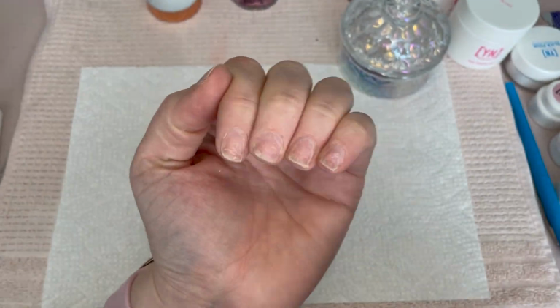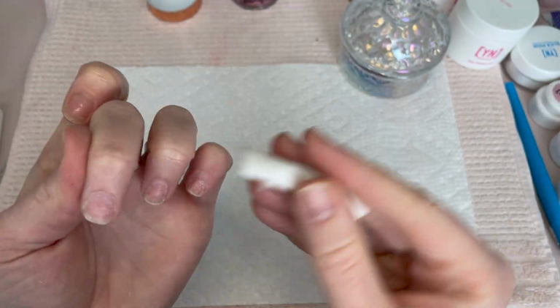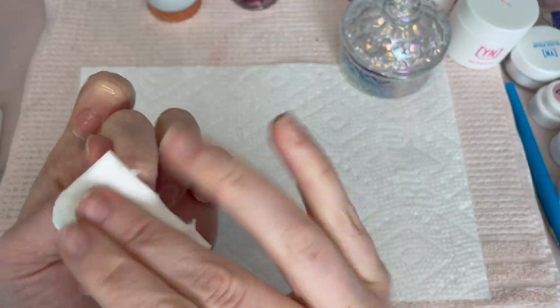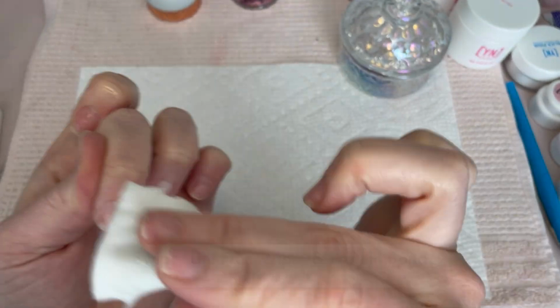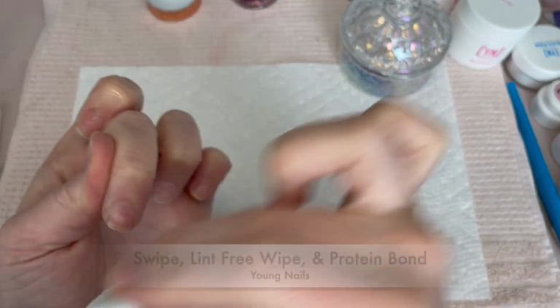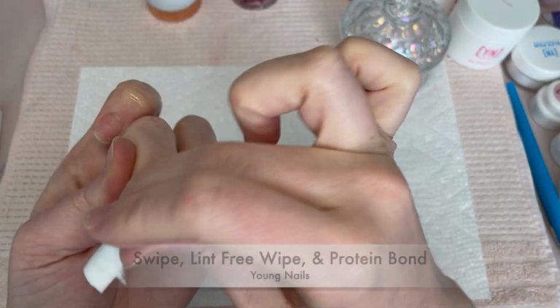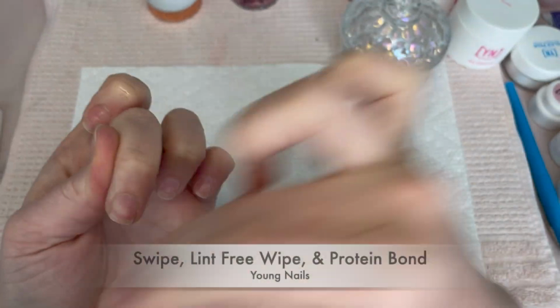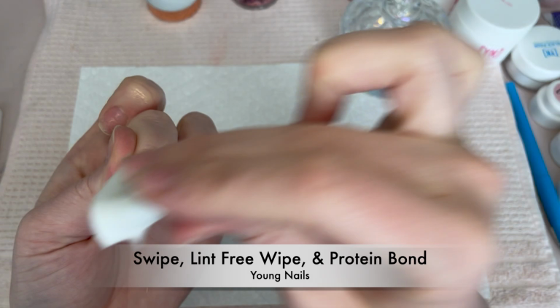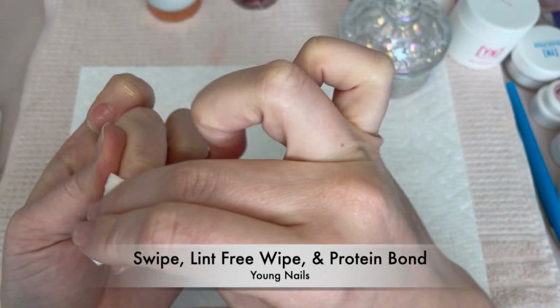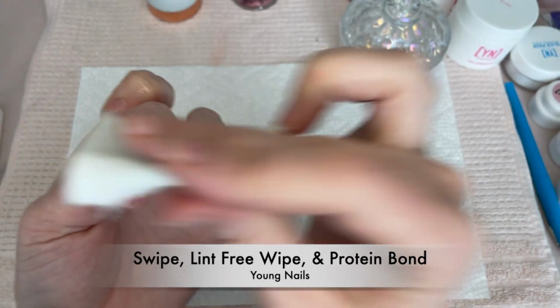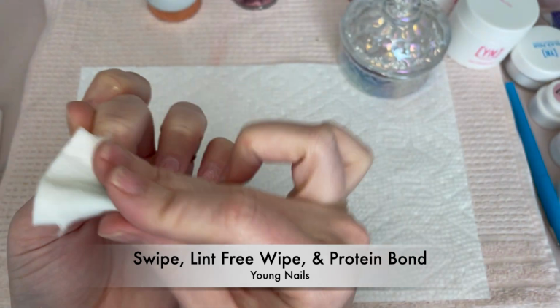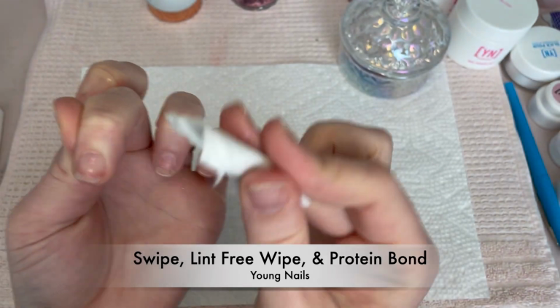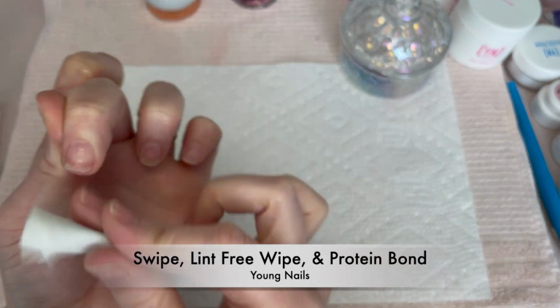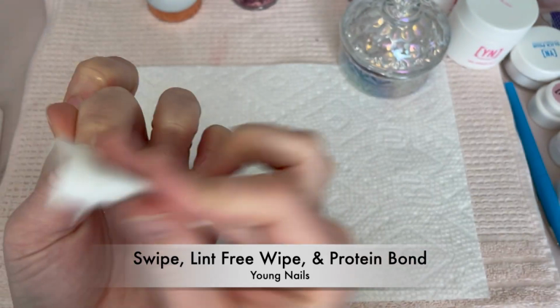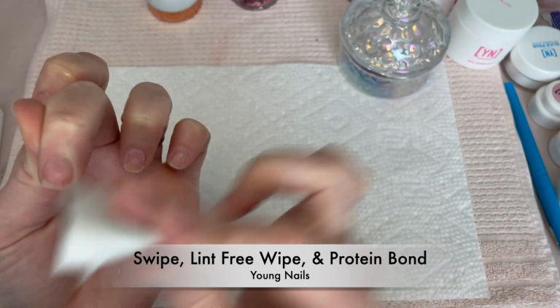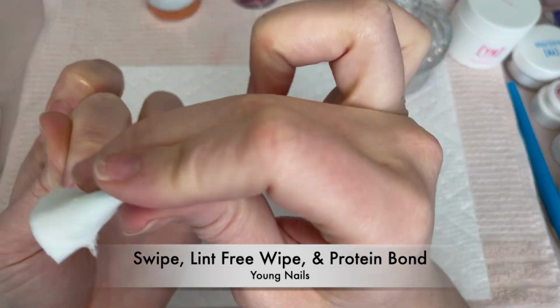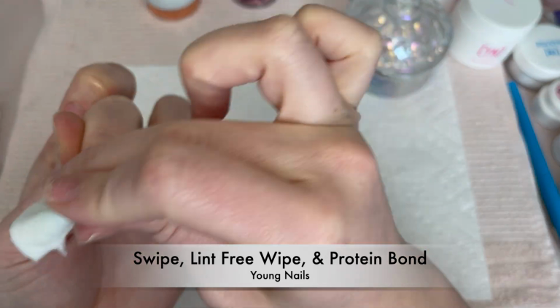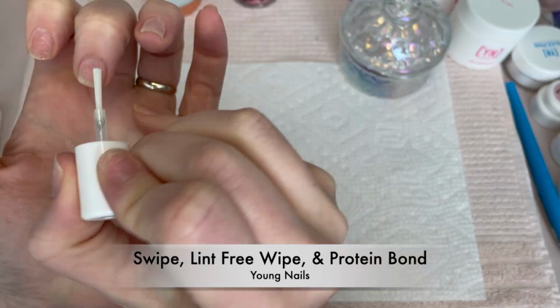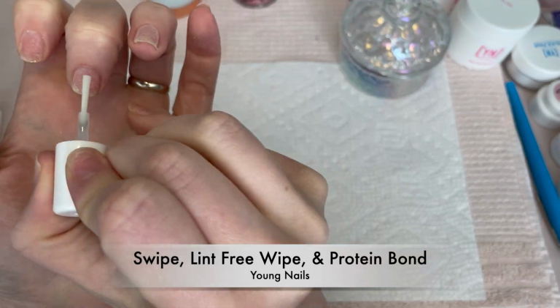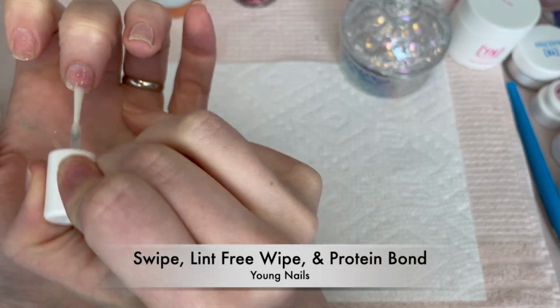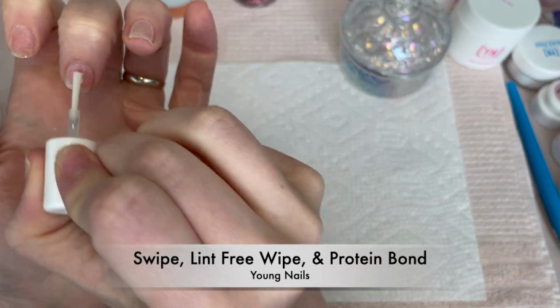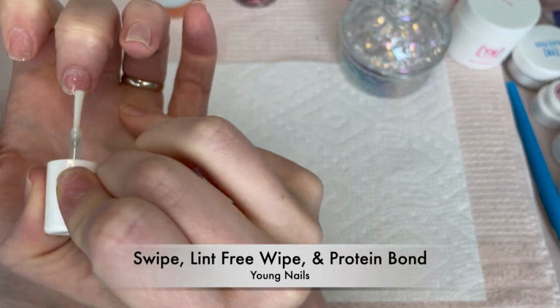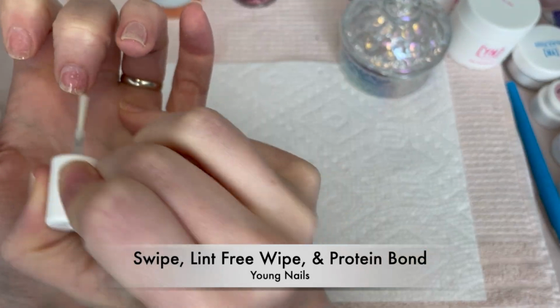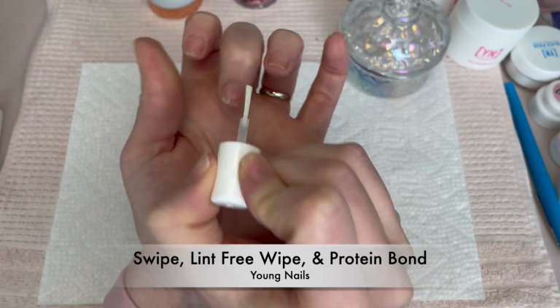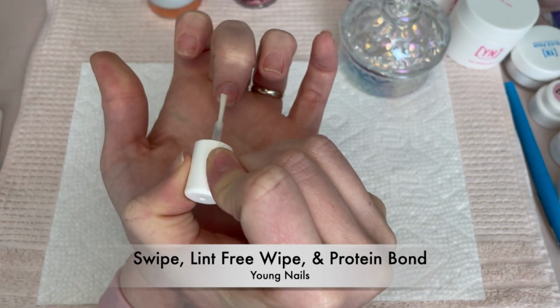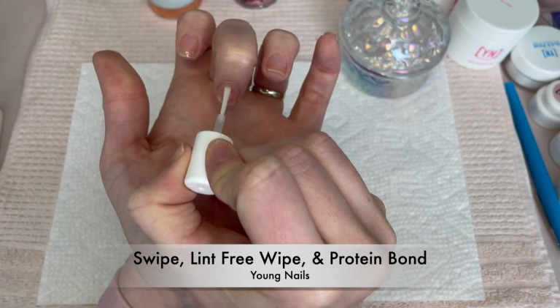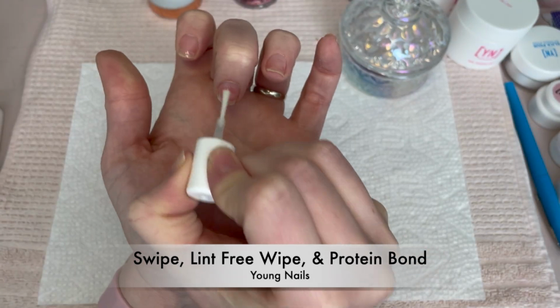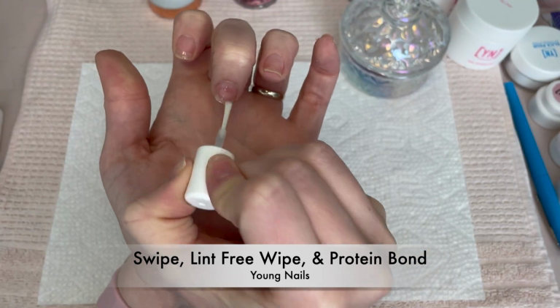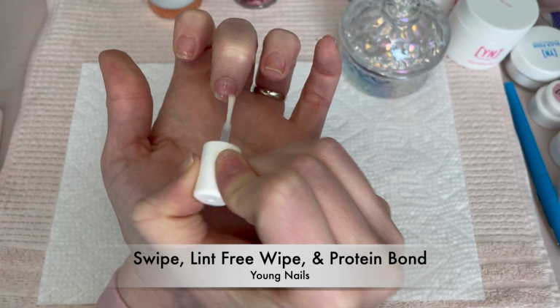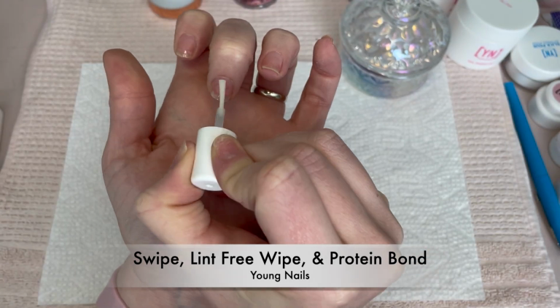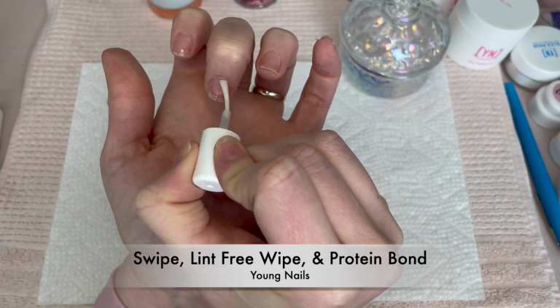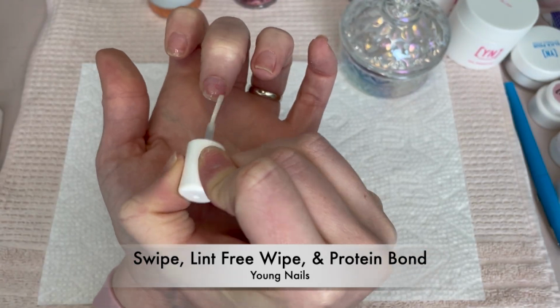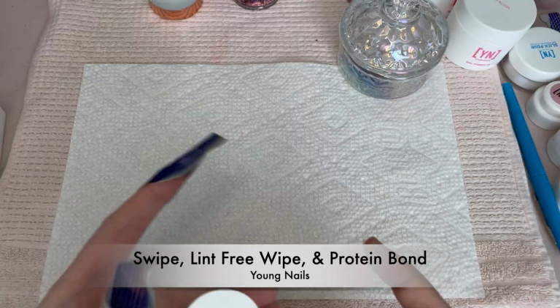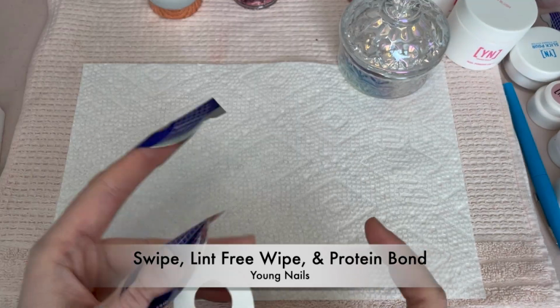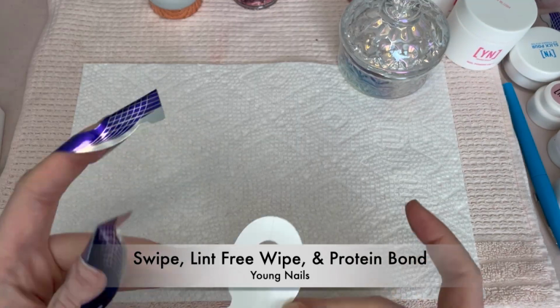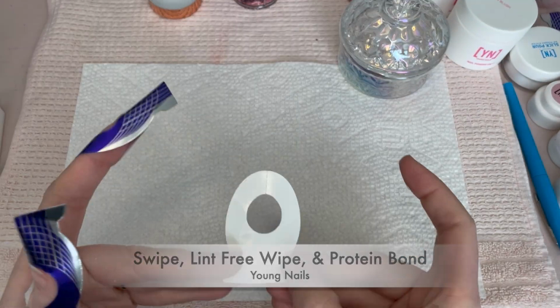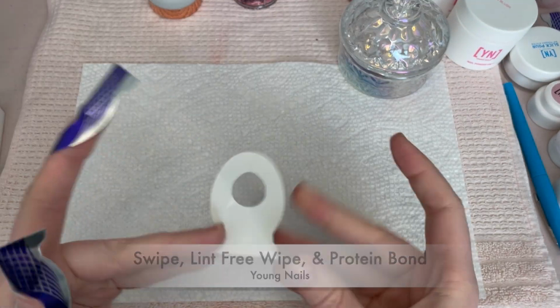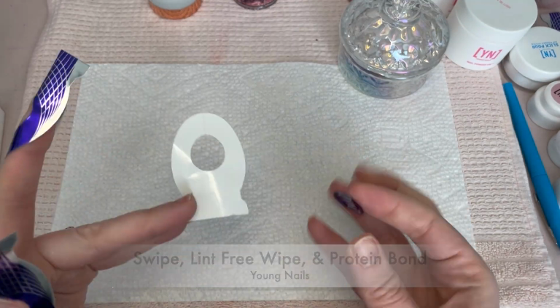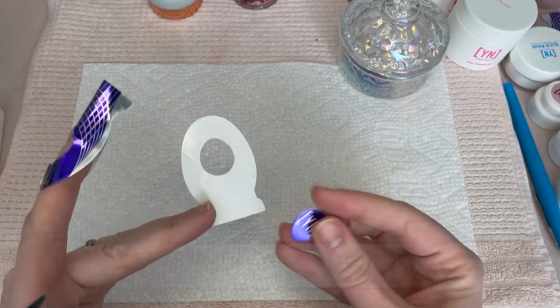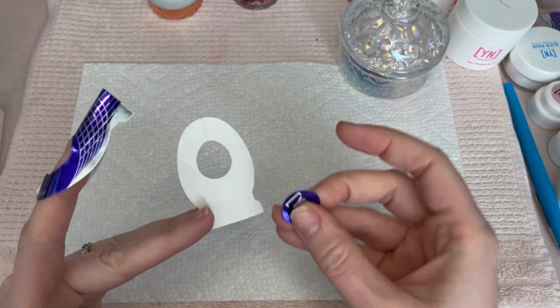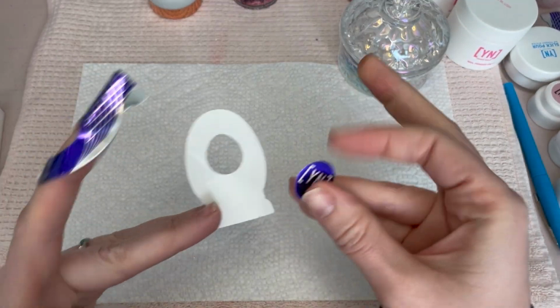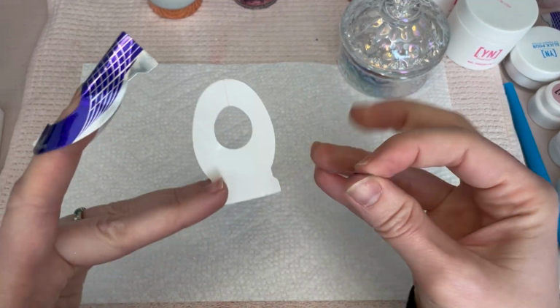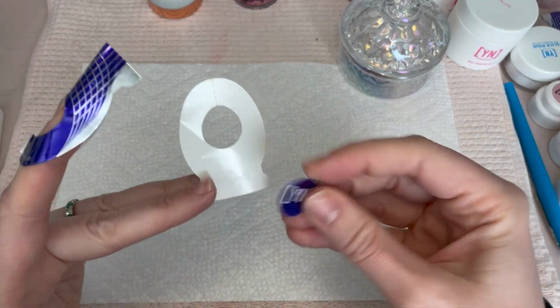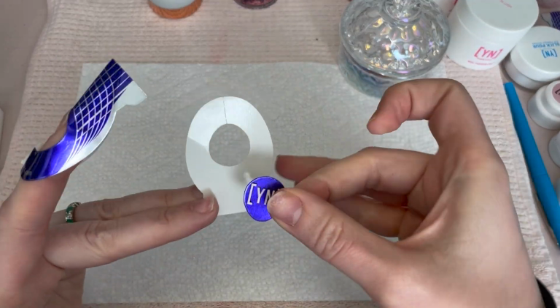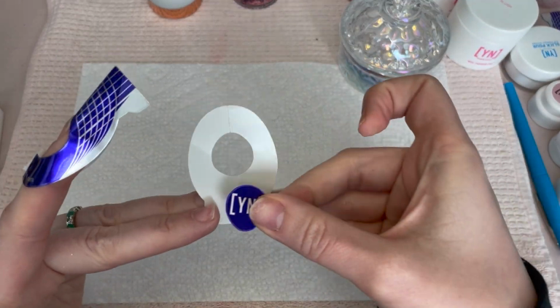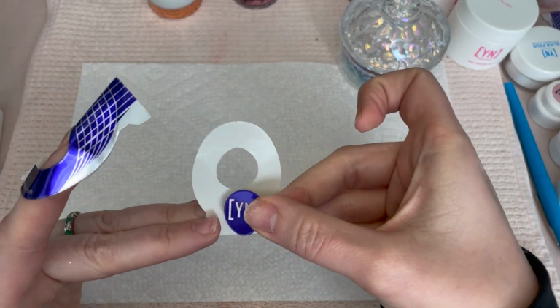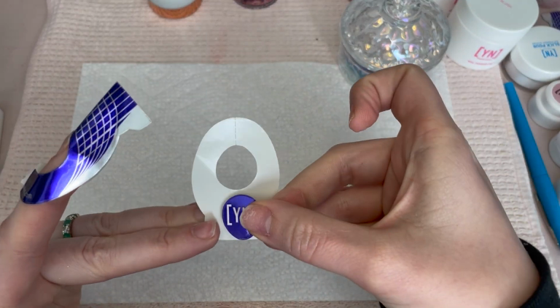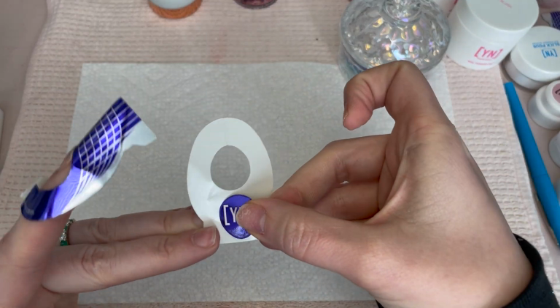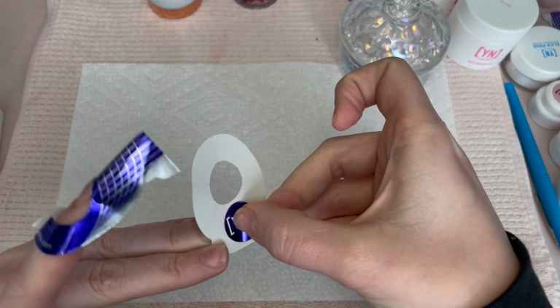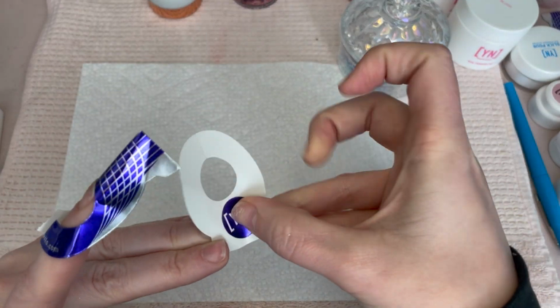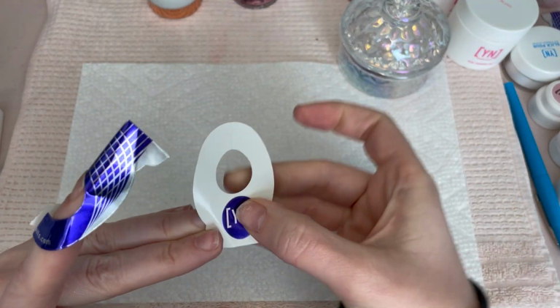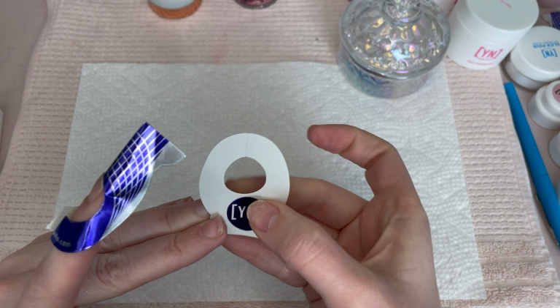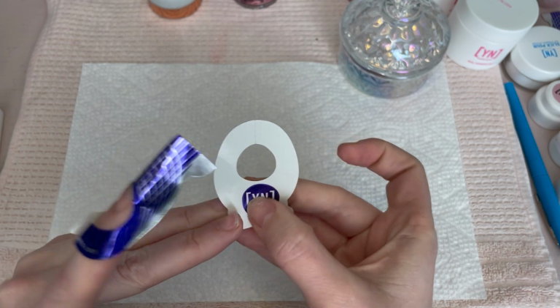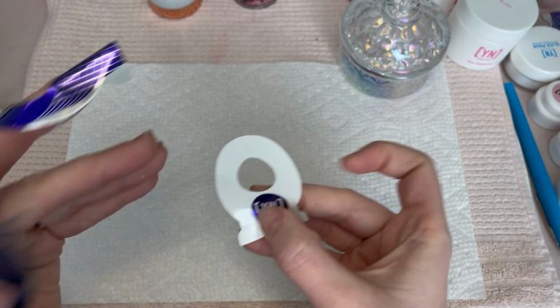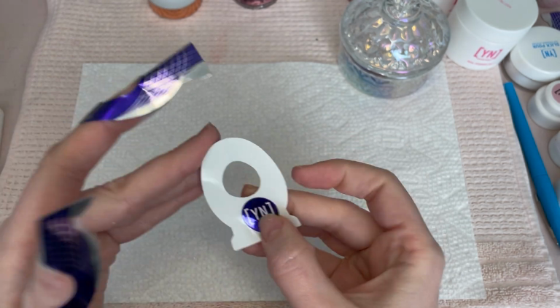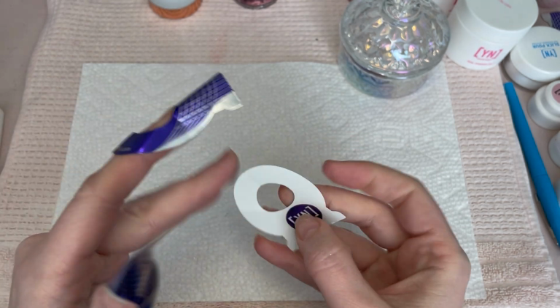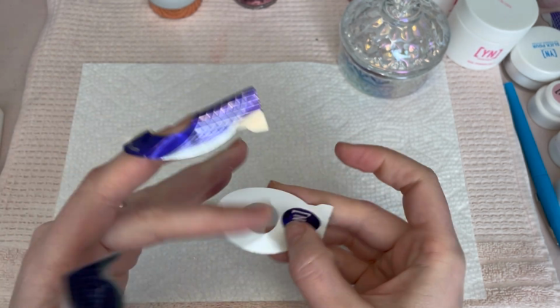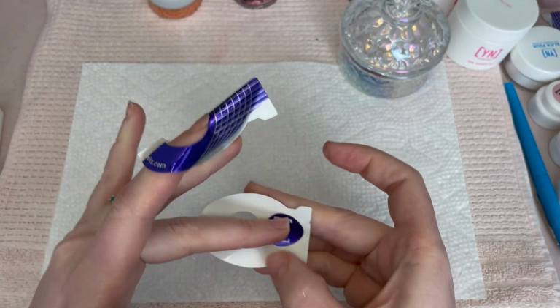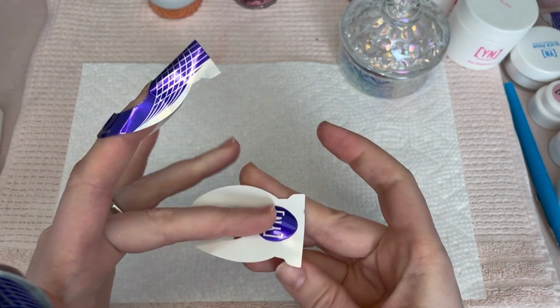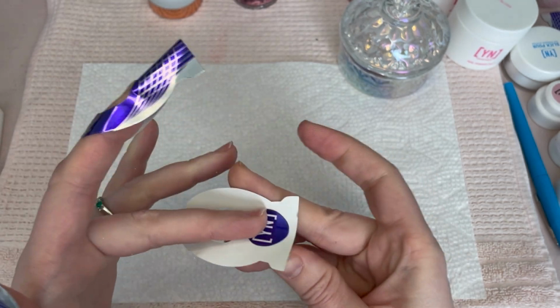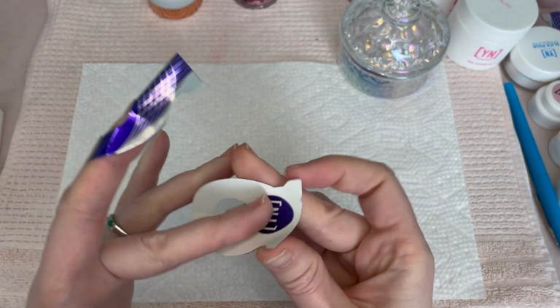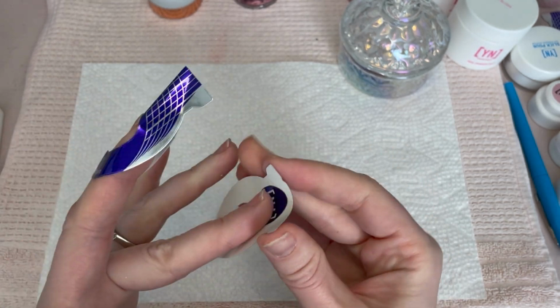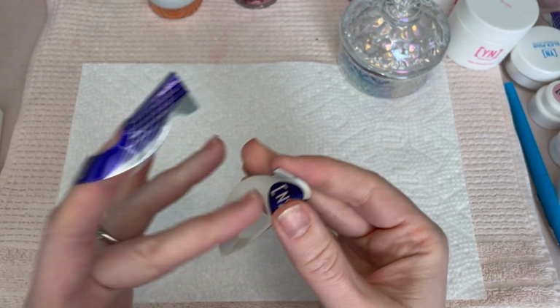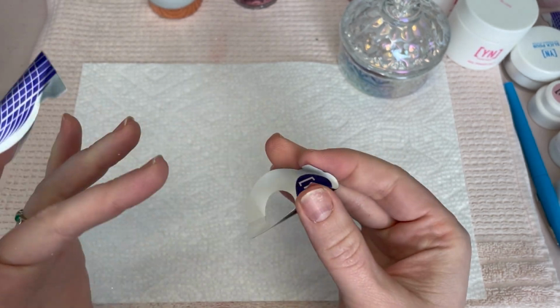Once I'm happy with that, I cleanse with a lint-free wipe and some Swipe, and then do two coats of protein bond.